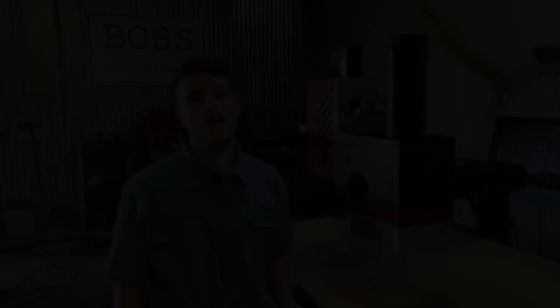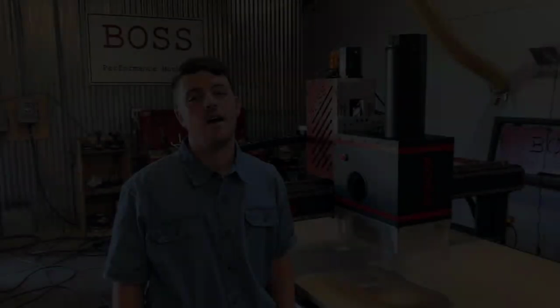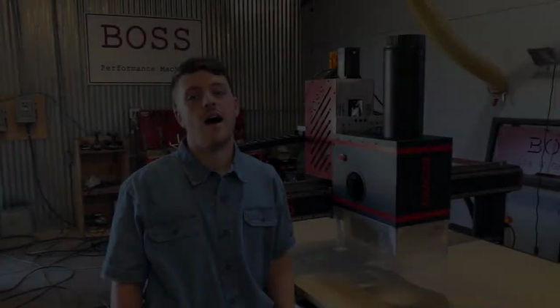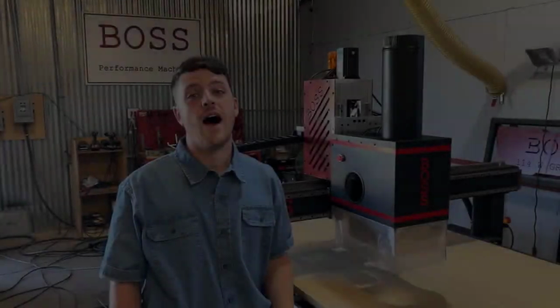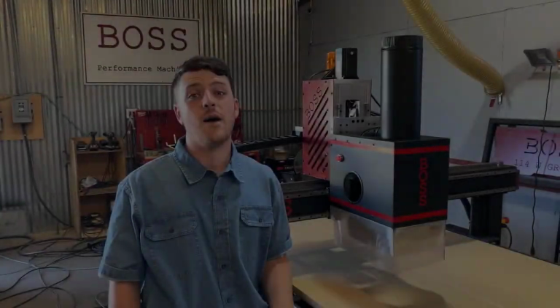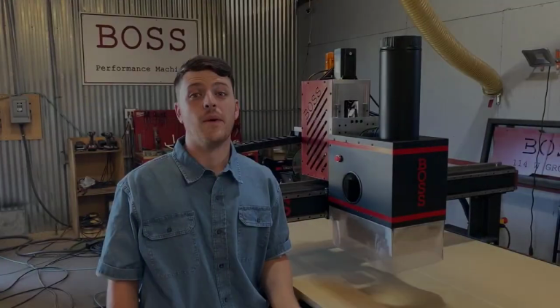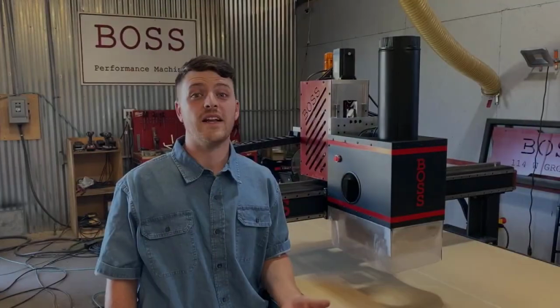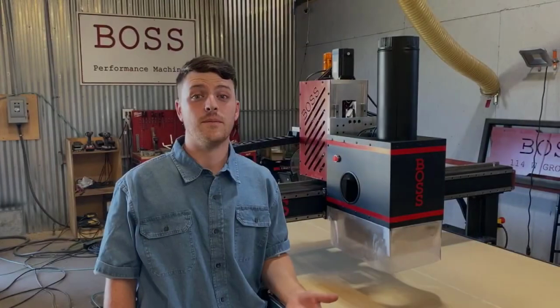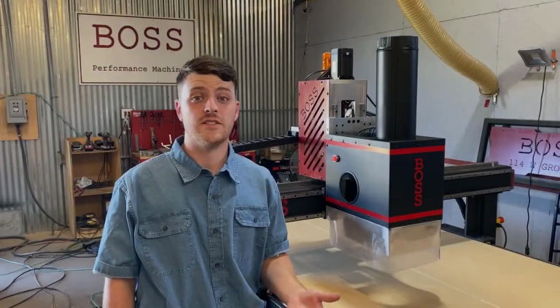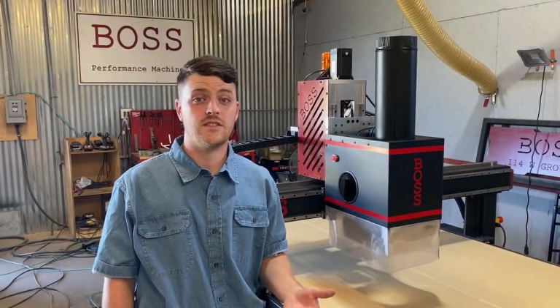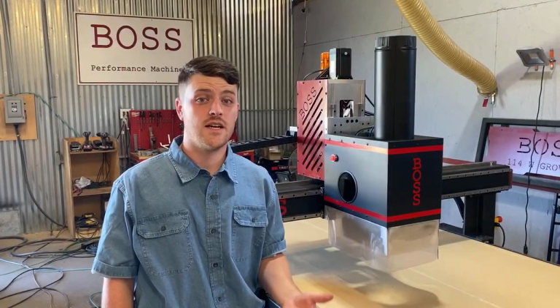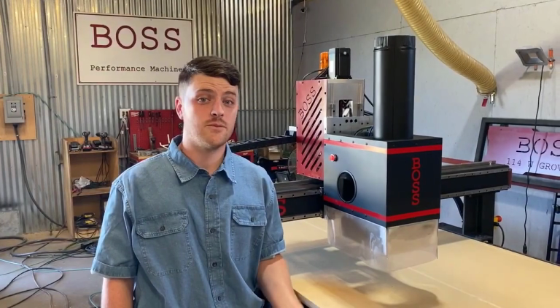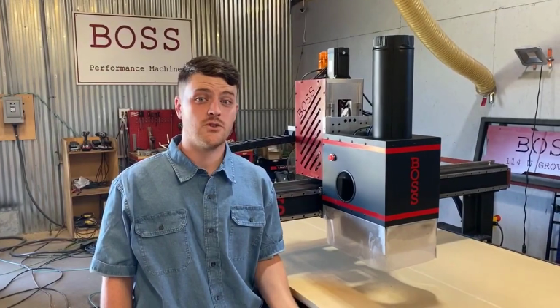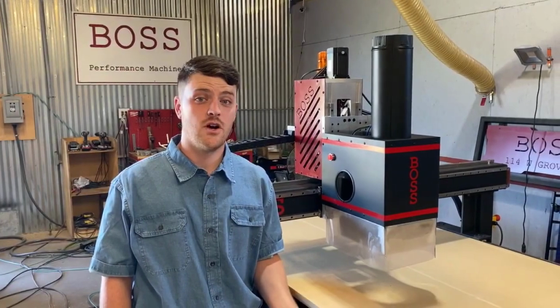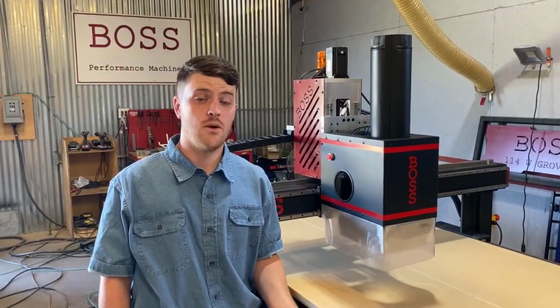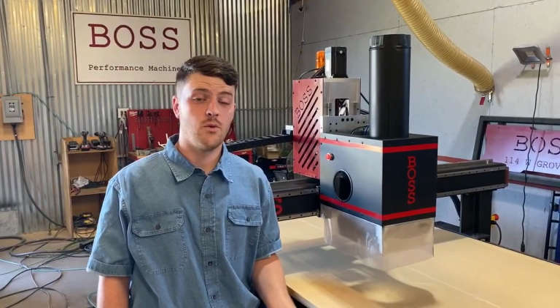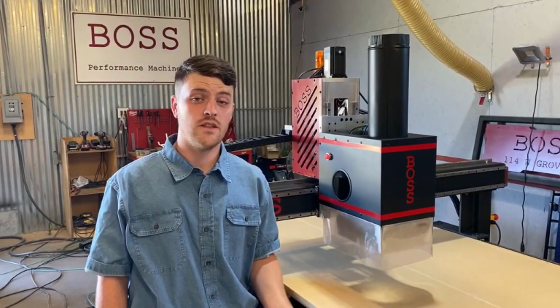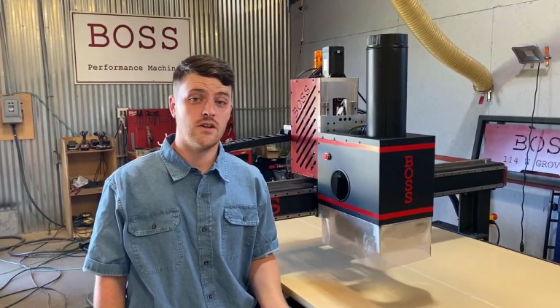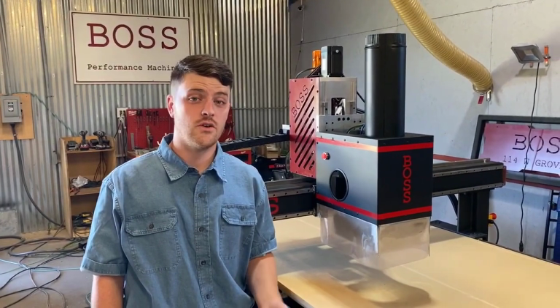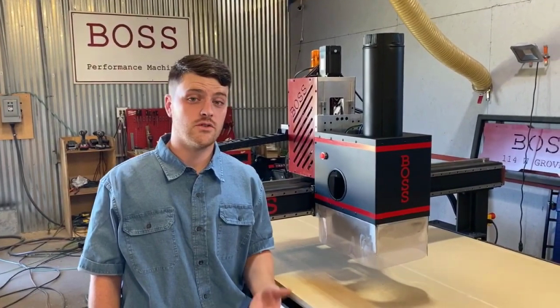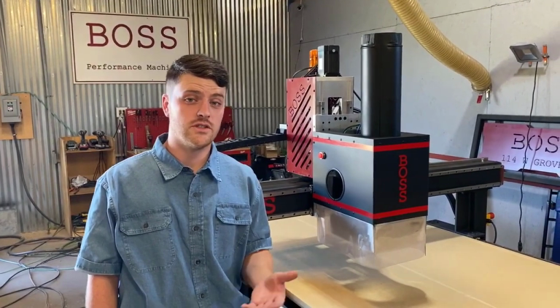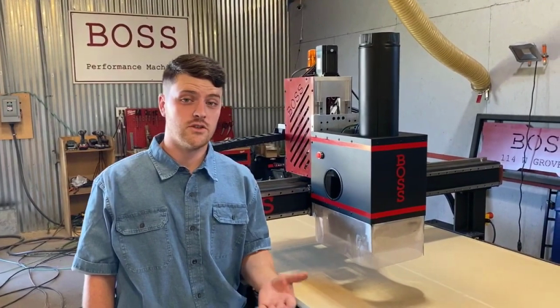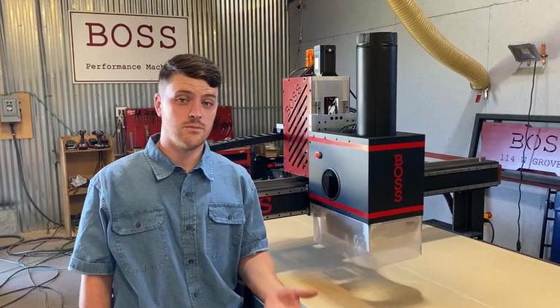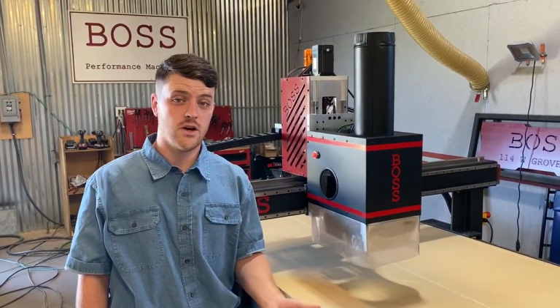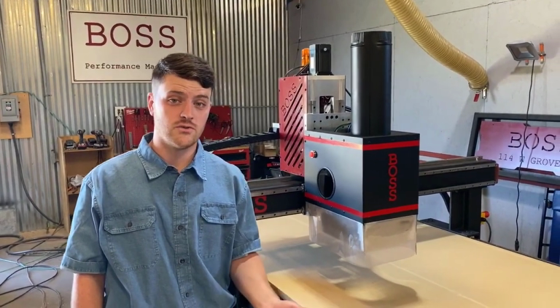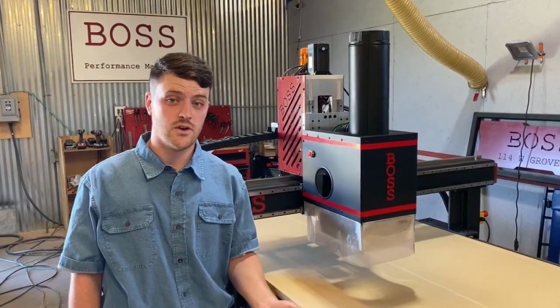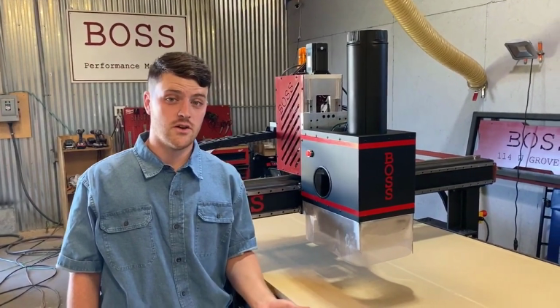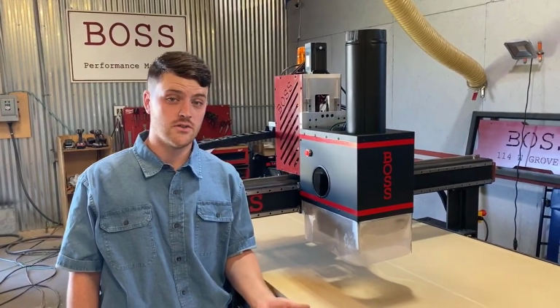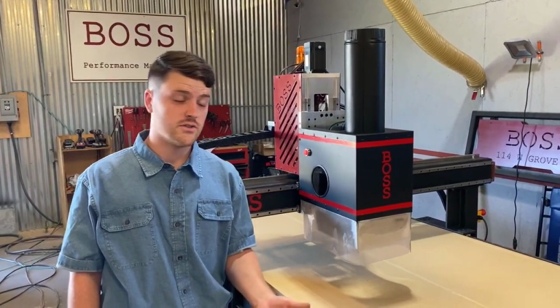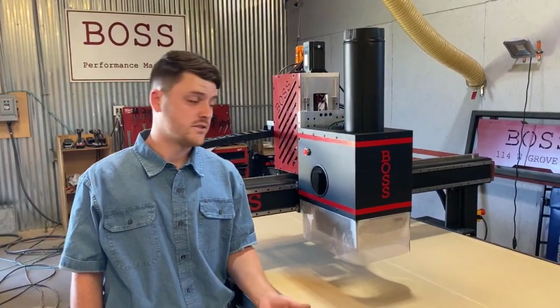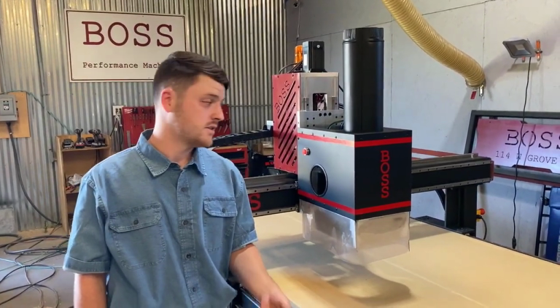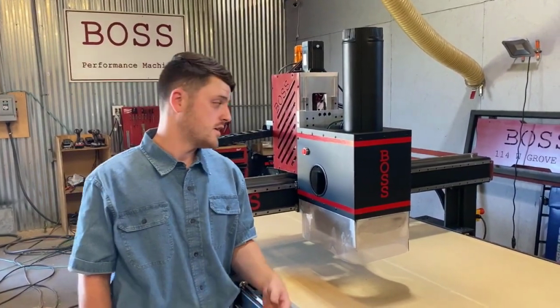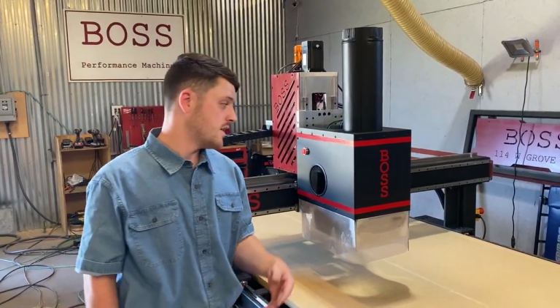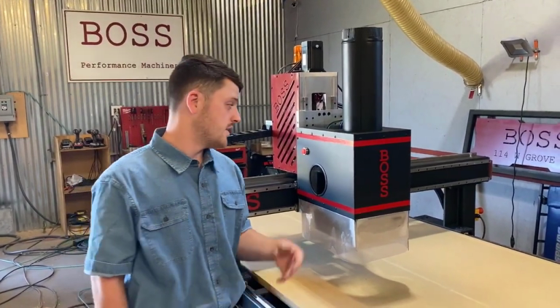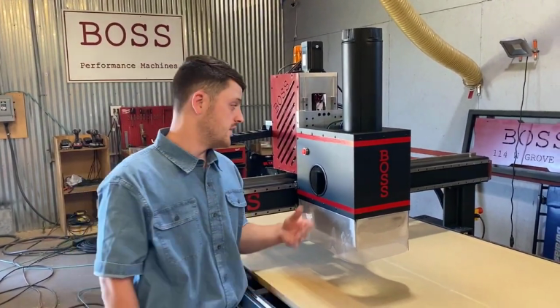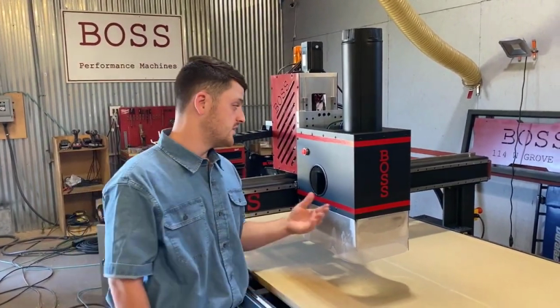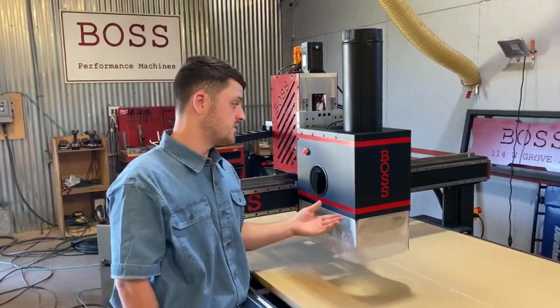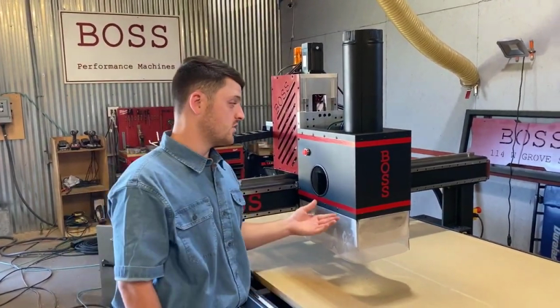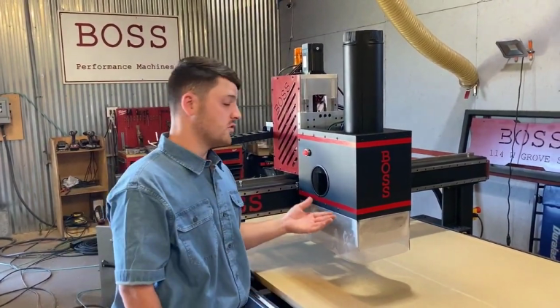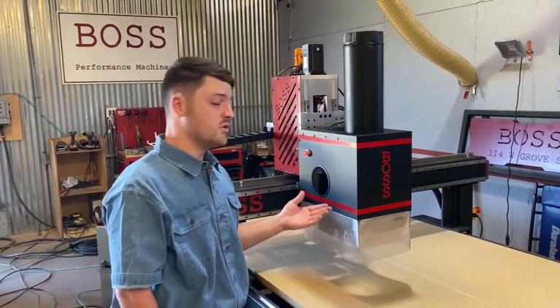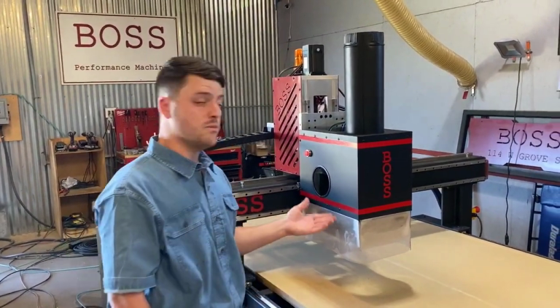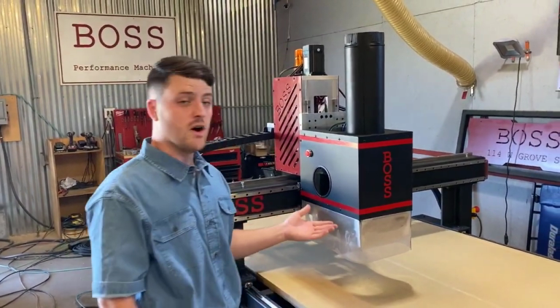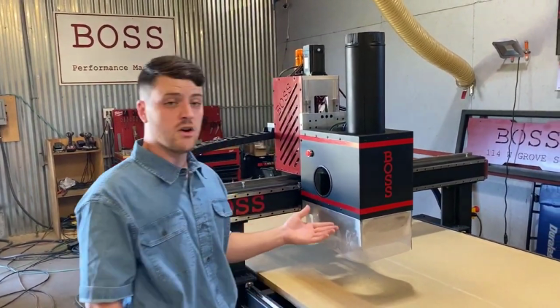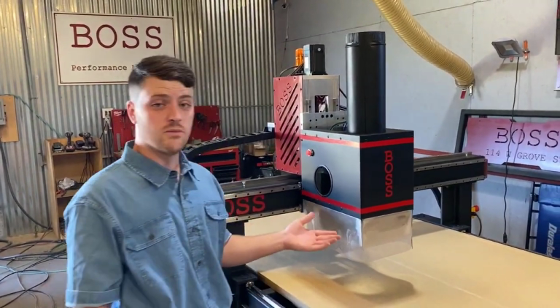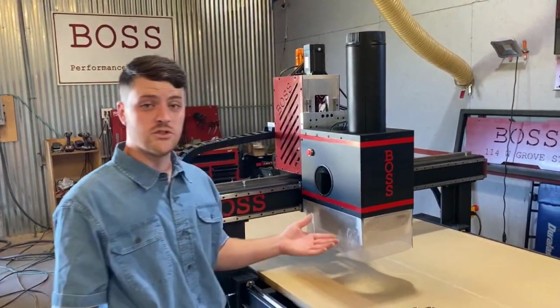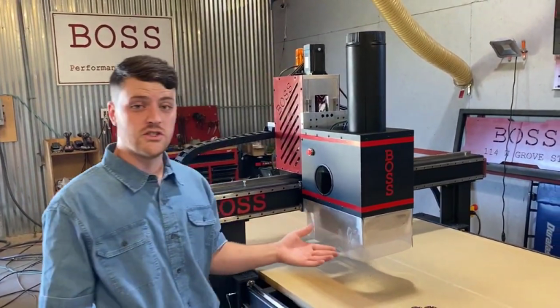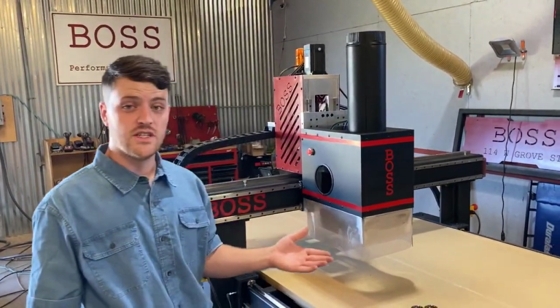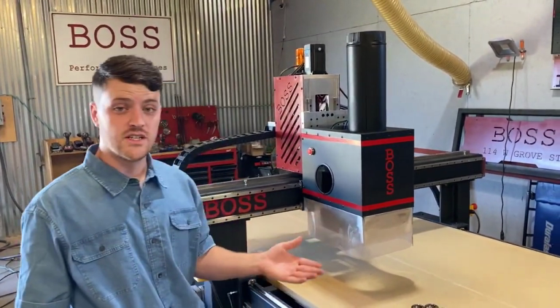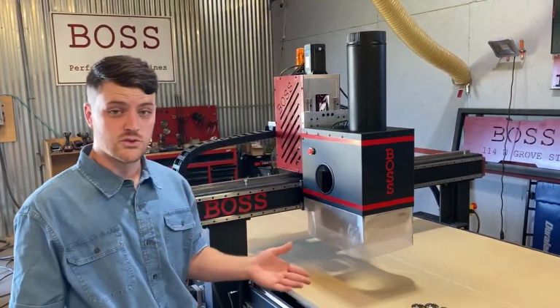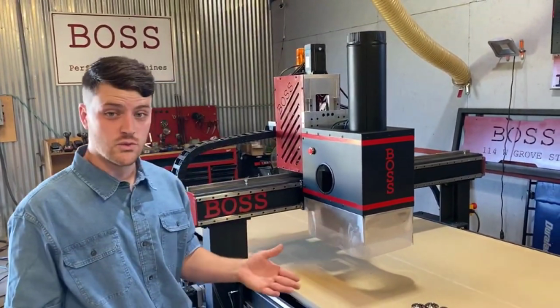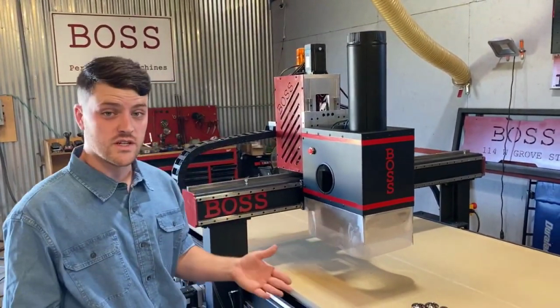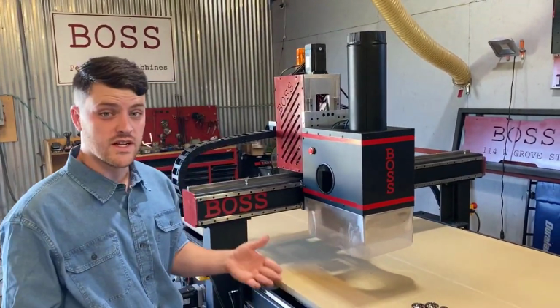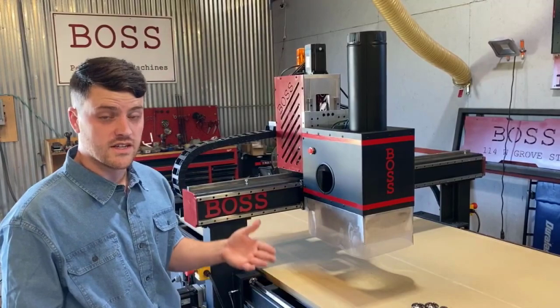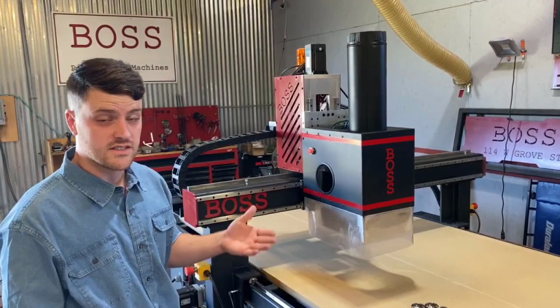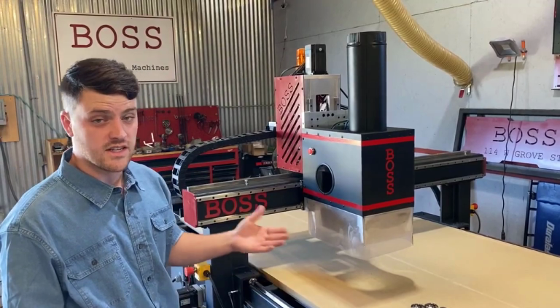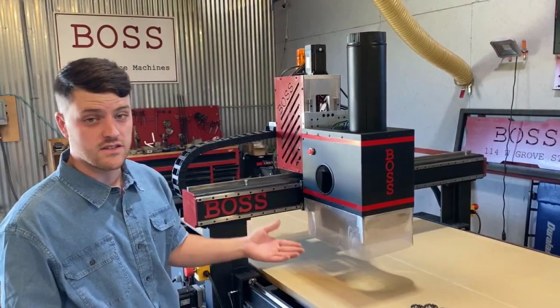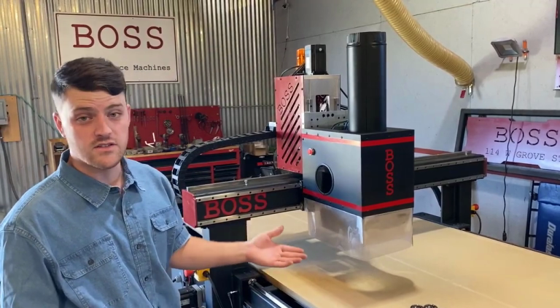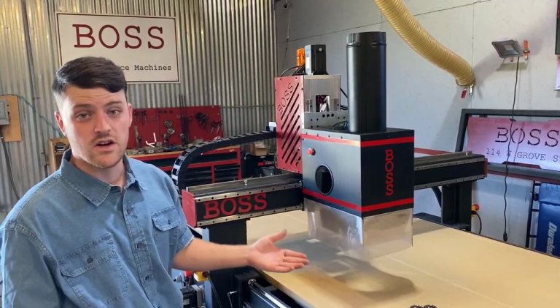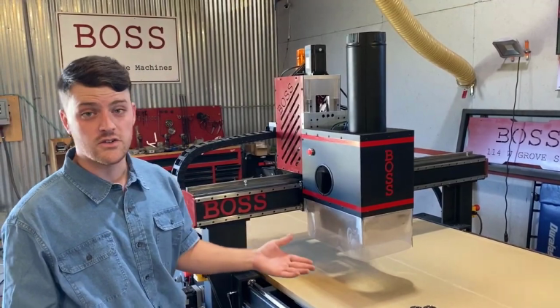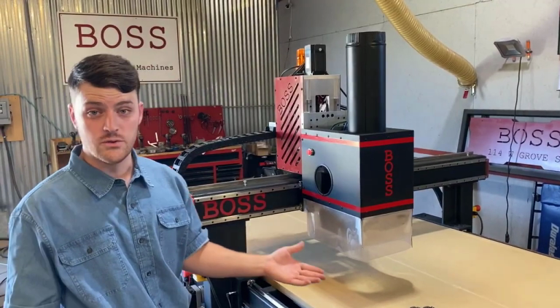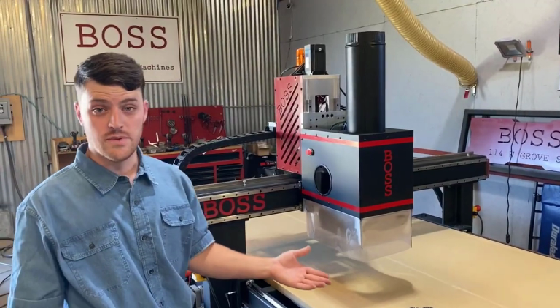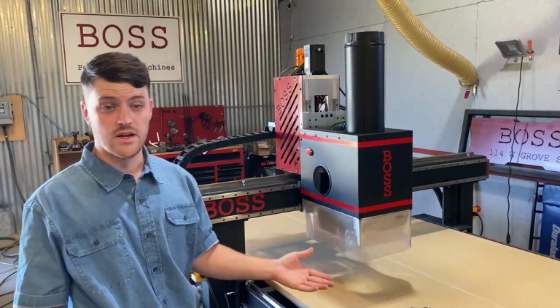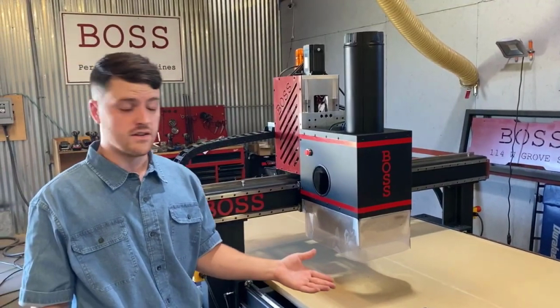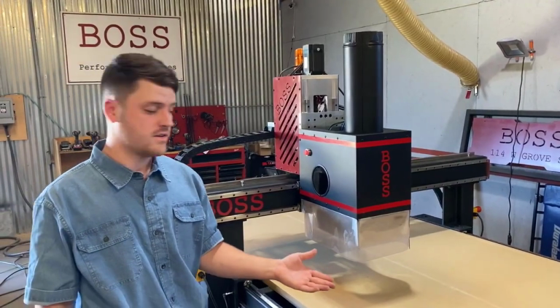Hi, my name is Sam Shaw. I'm one of the owners here at Boss Routers. This is our new model machine. I just want to take a second to talk to you about it.